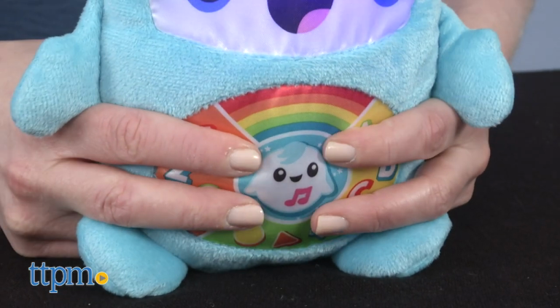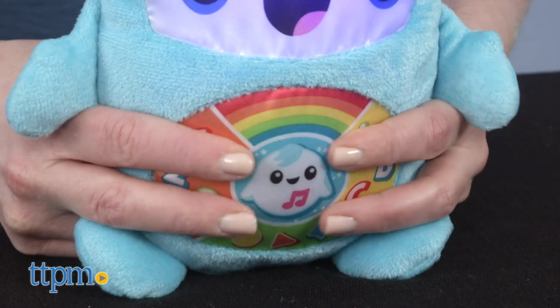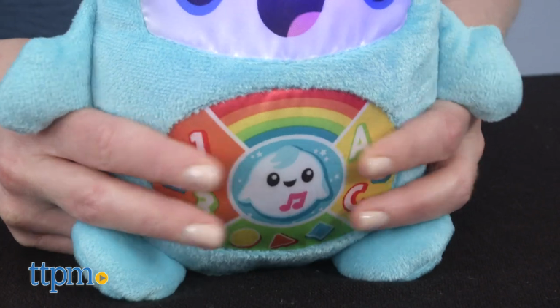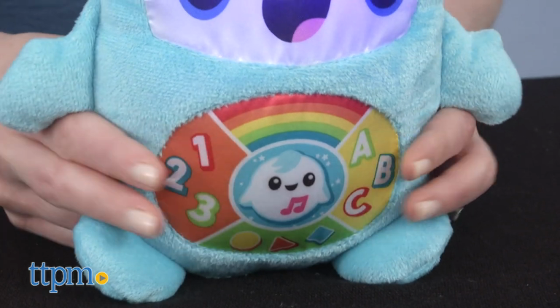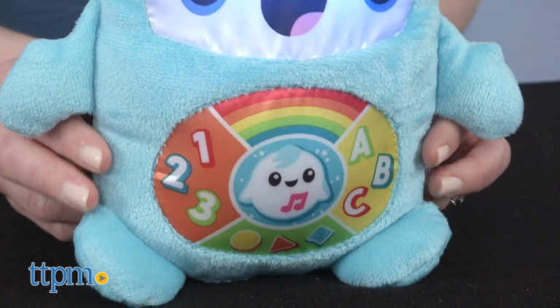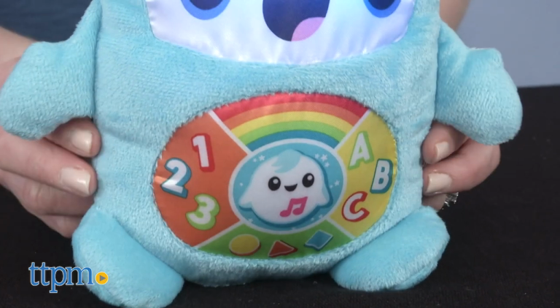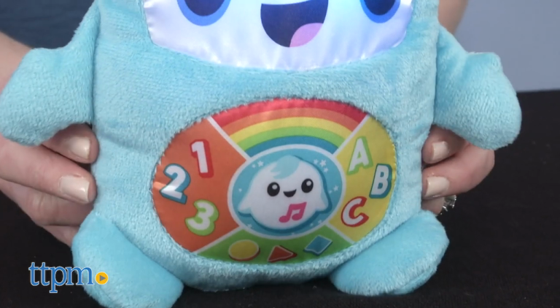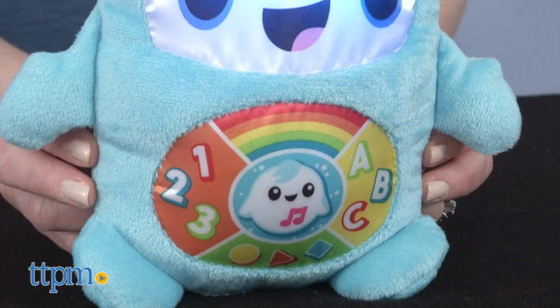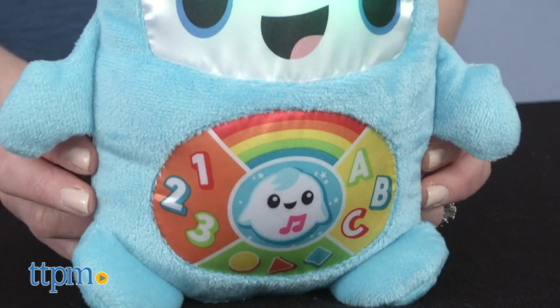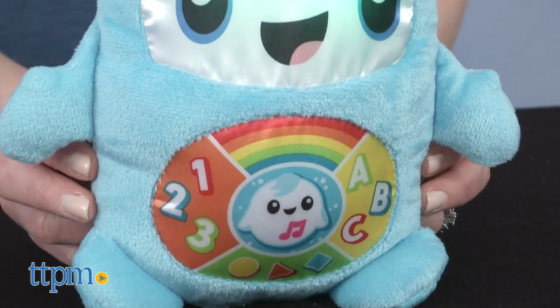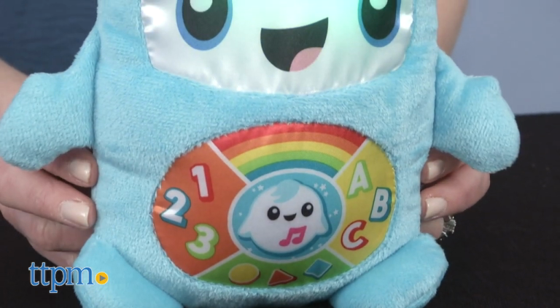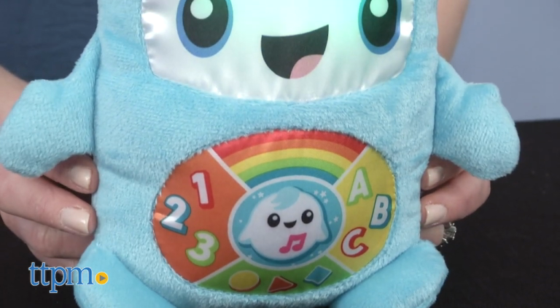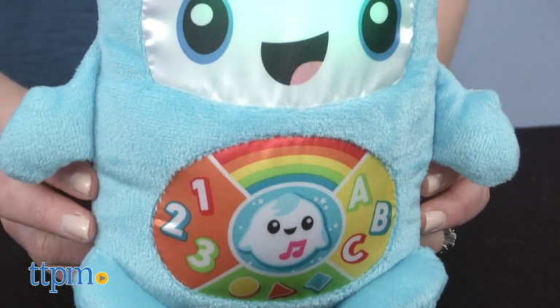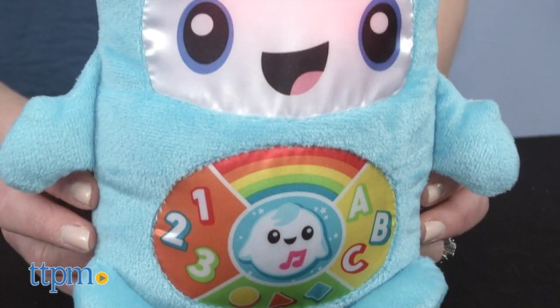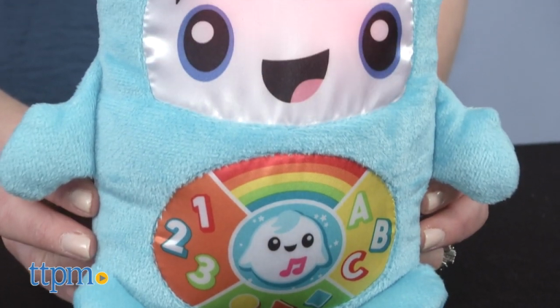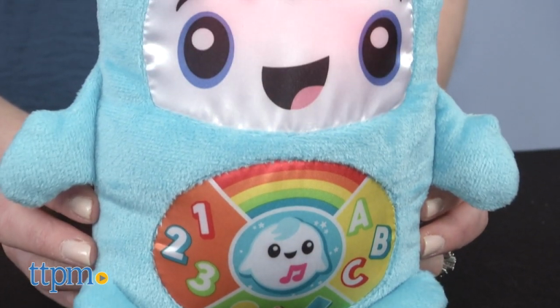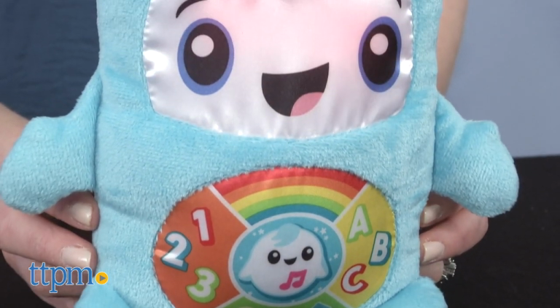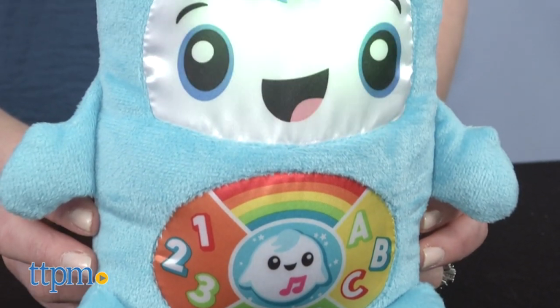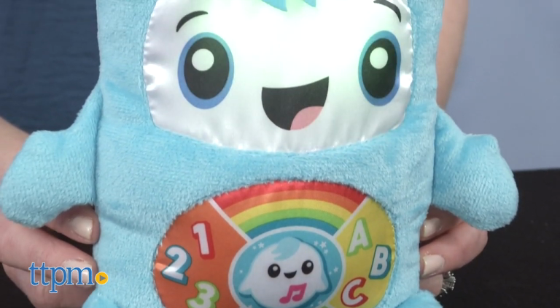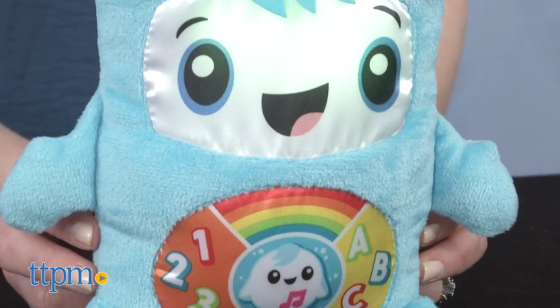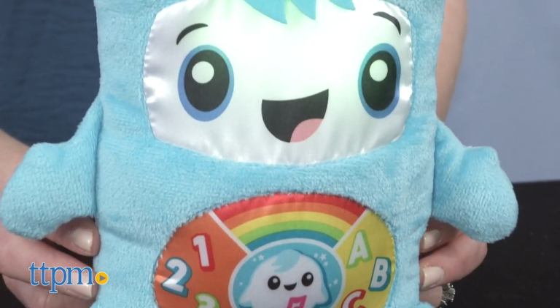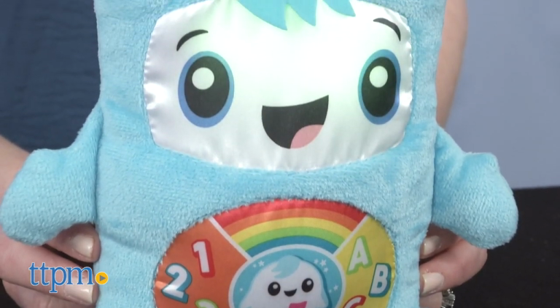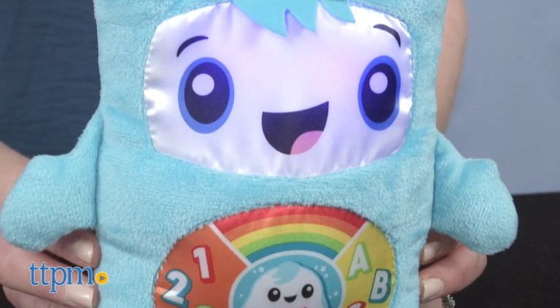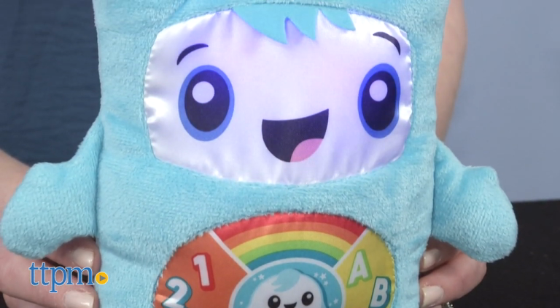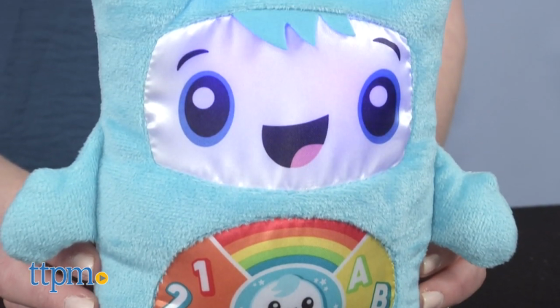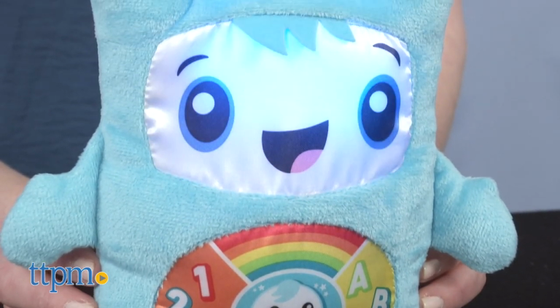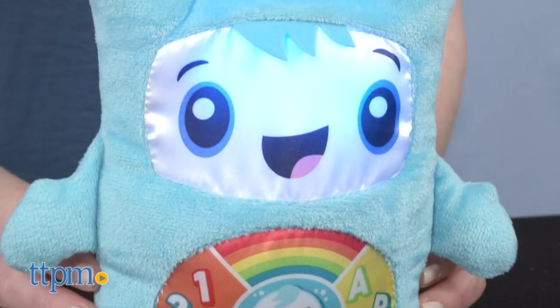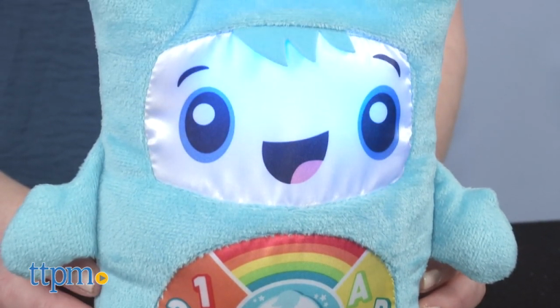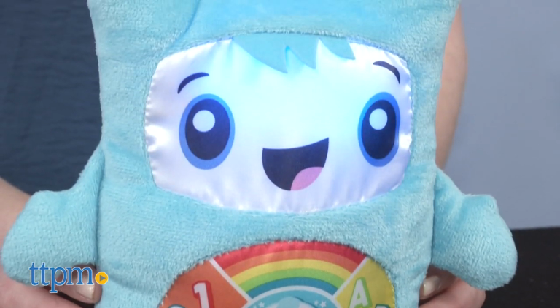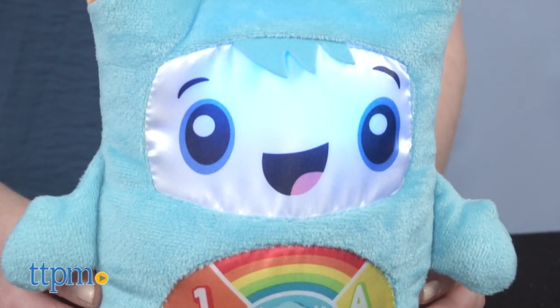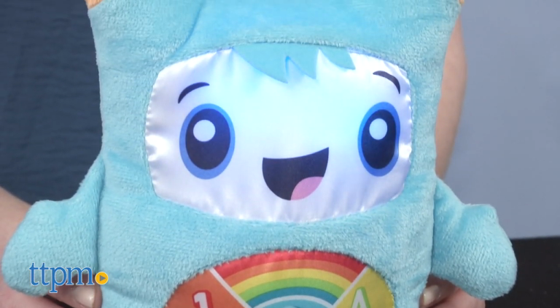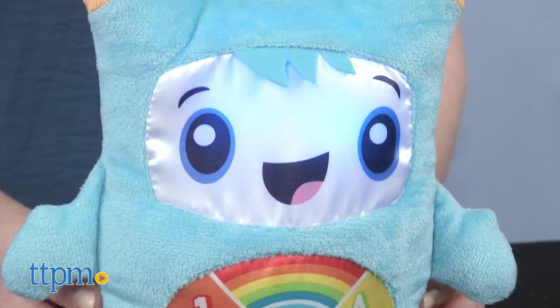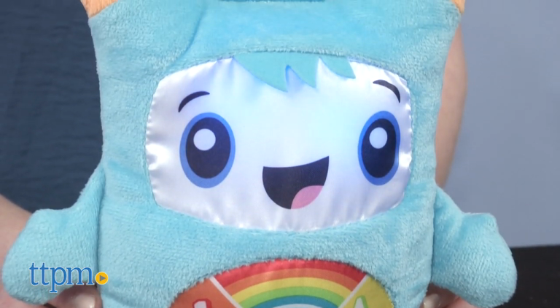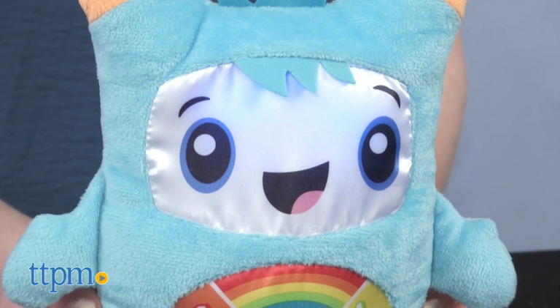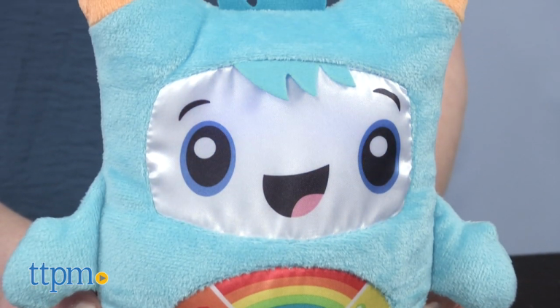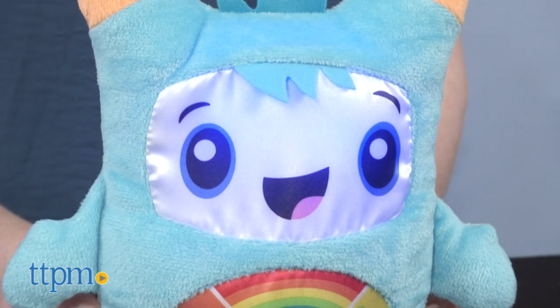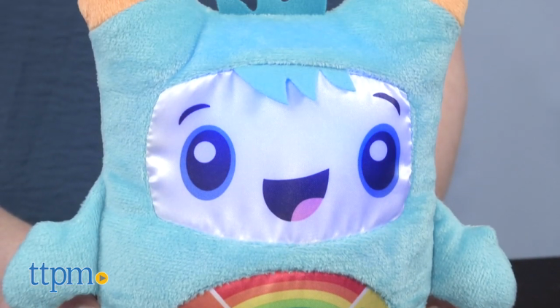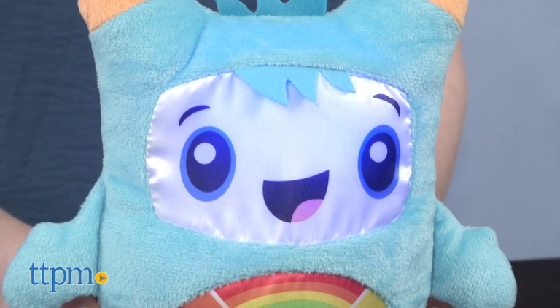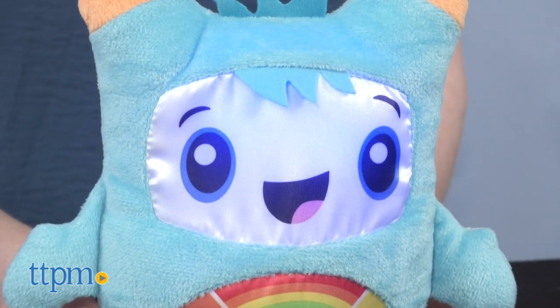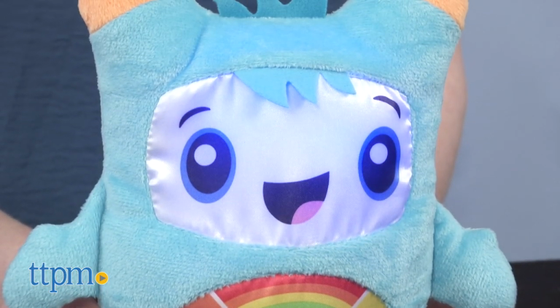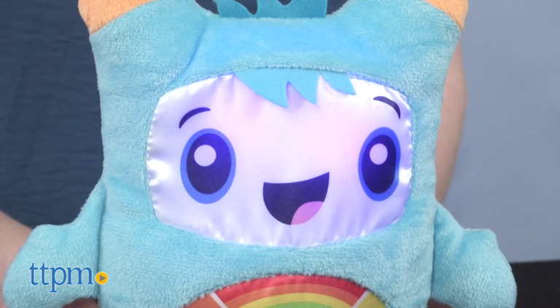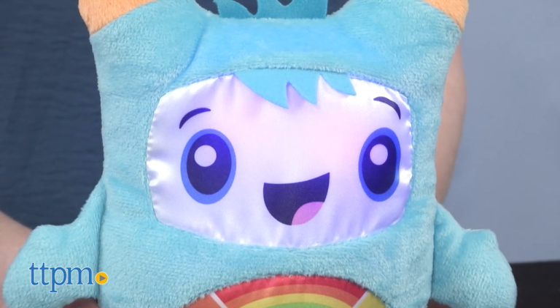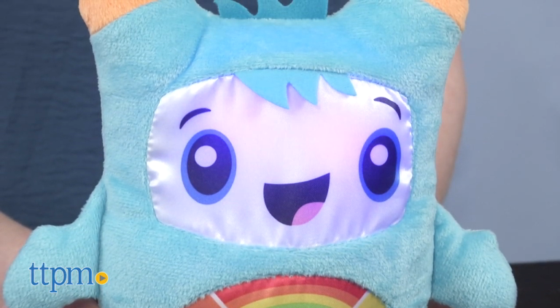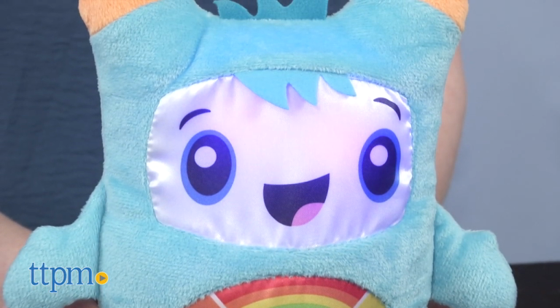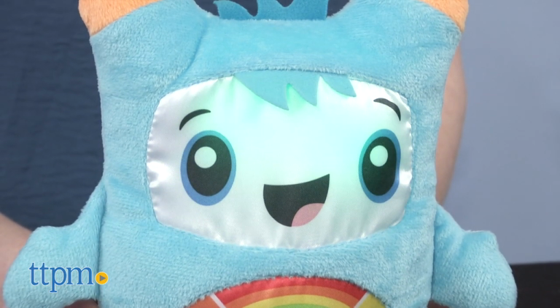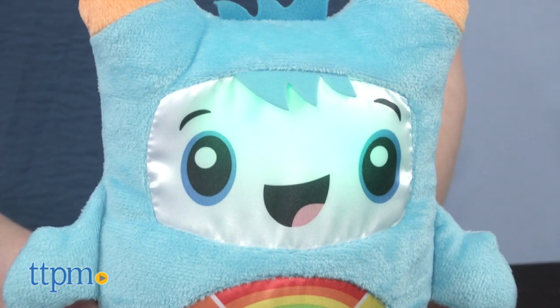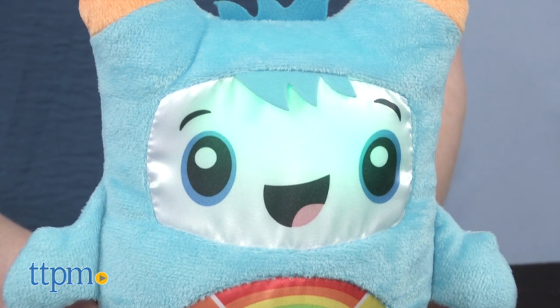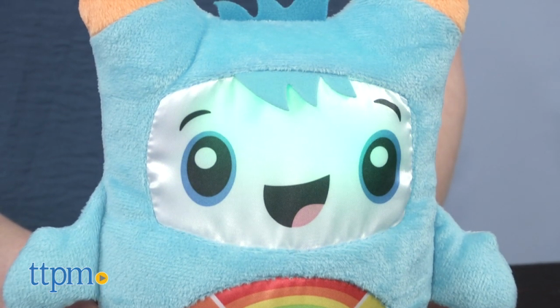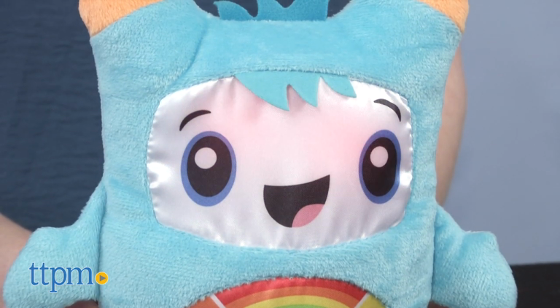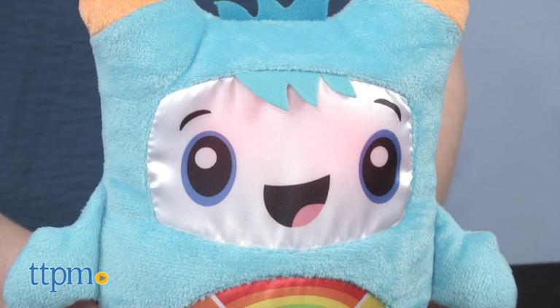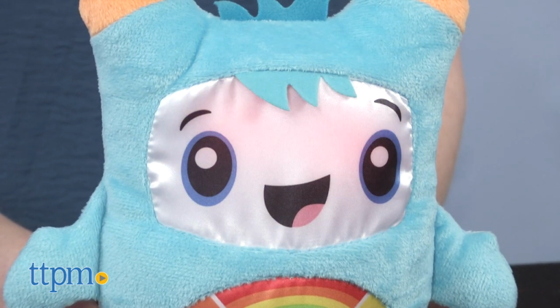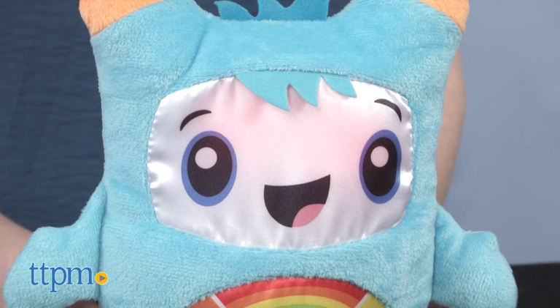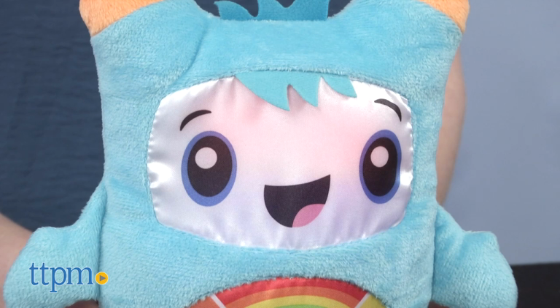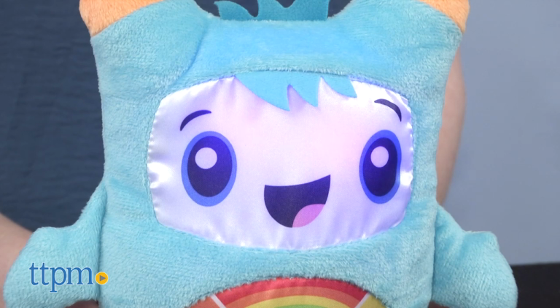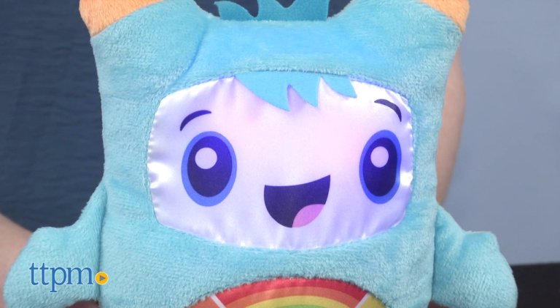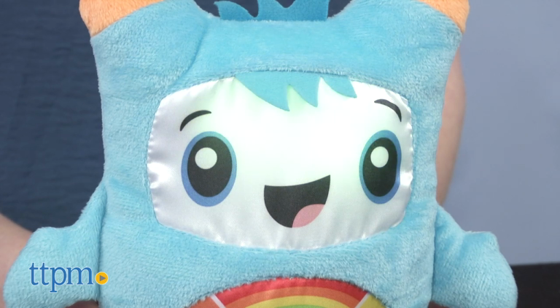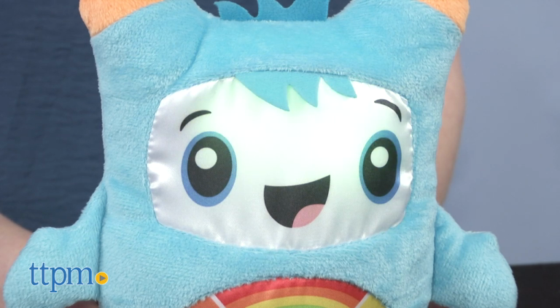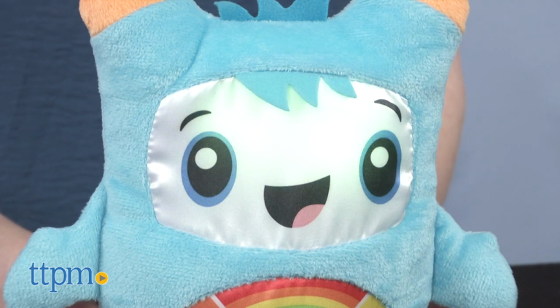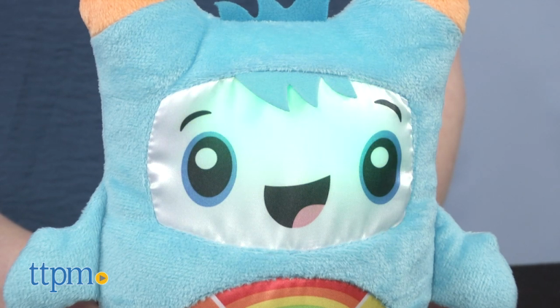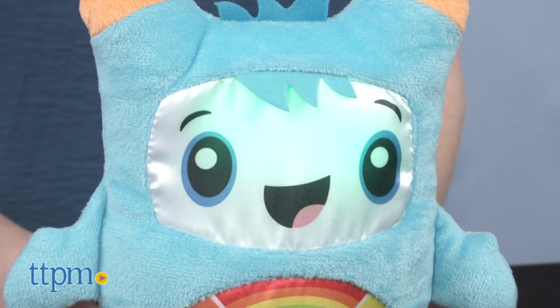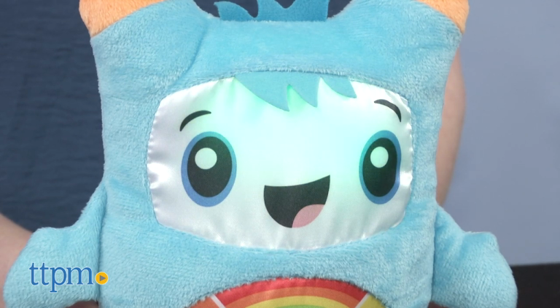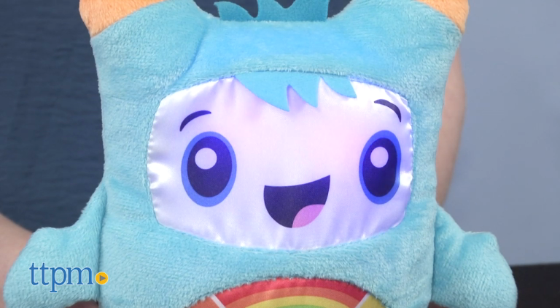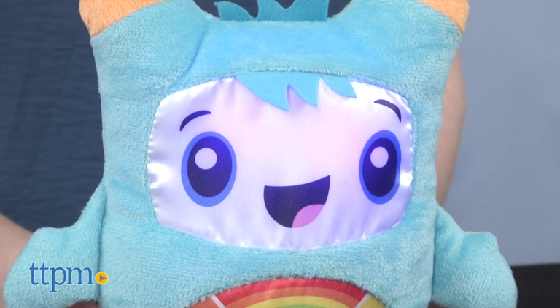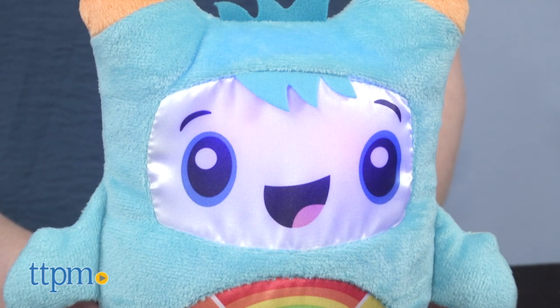For example, it plays the alphabet: A, B, C, D, E, F, G, H, I, J, K, L, M, N, O, P.